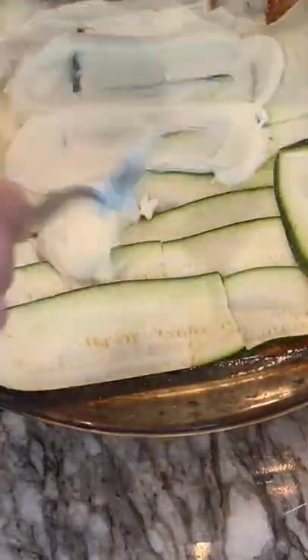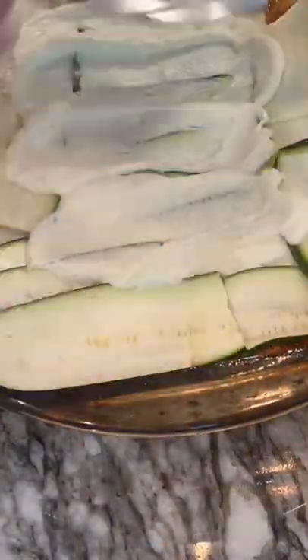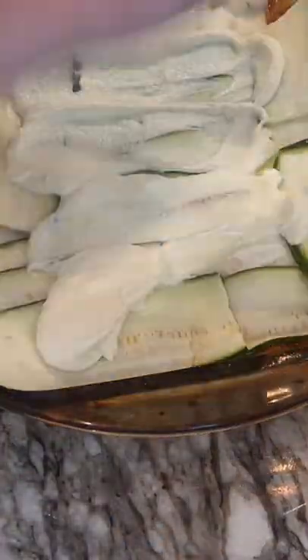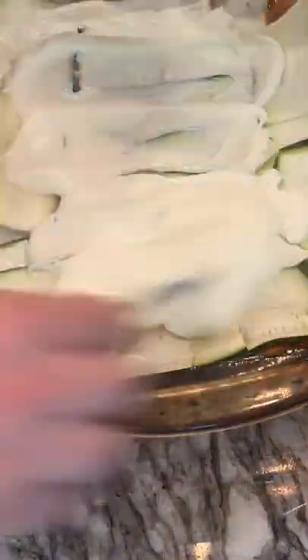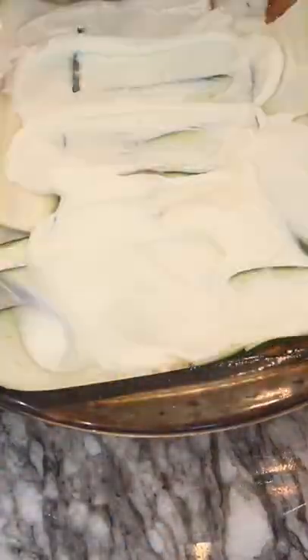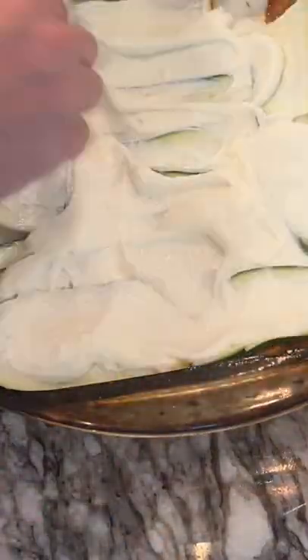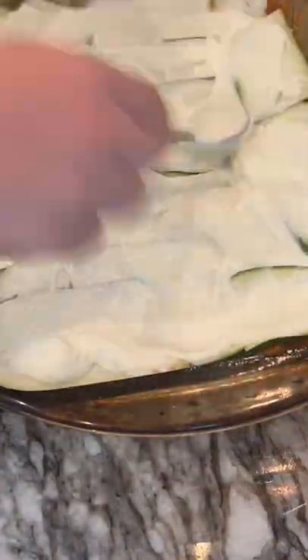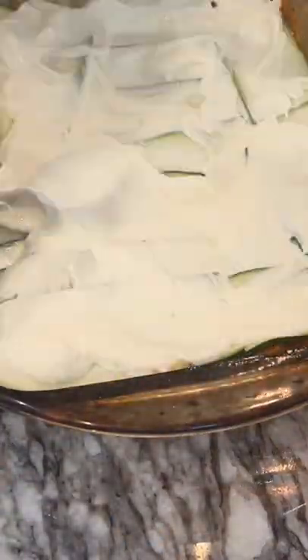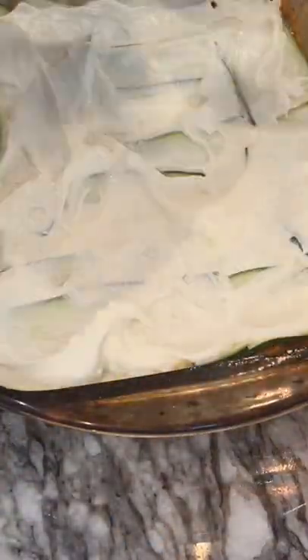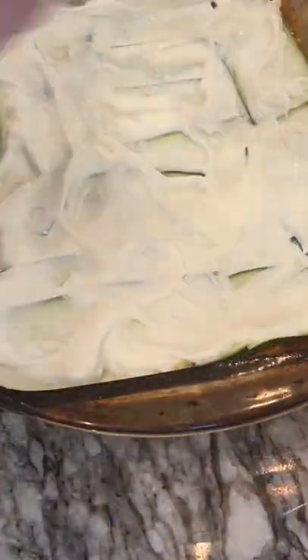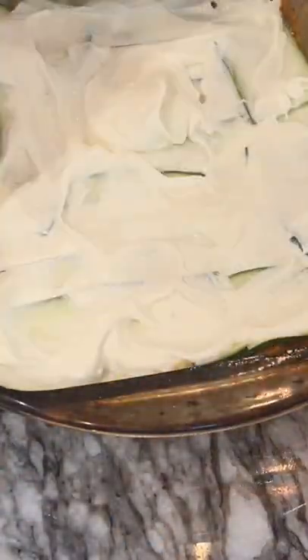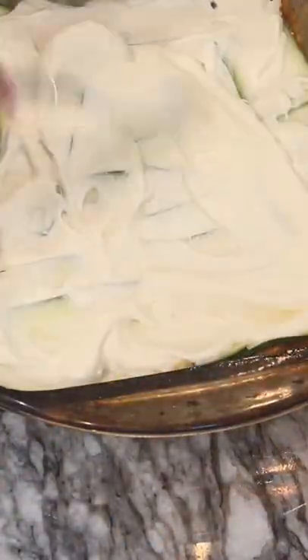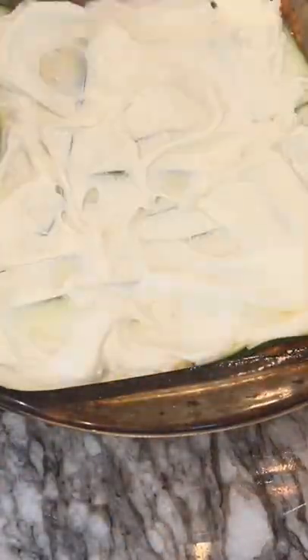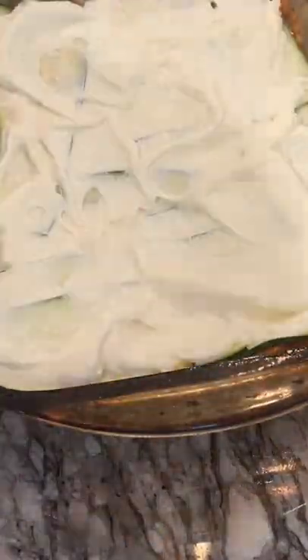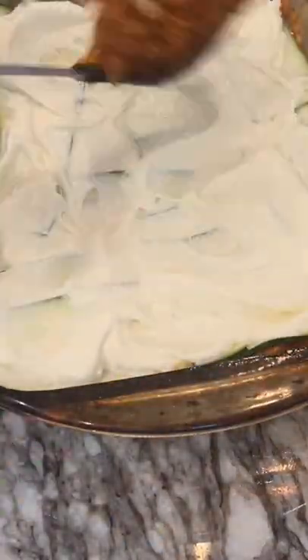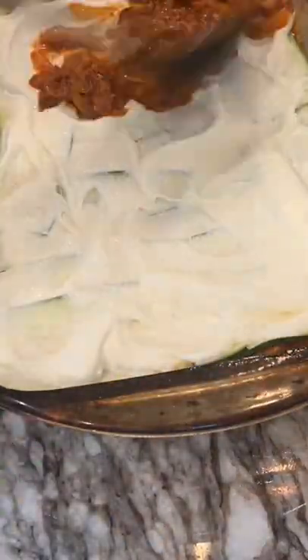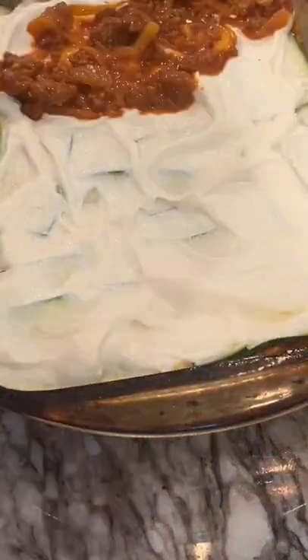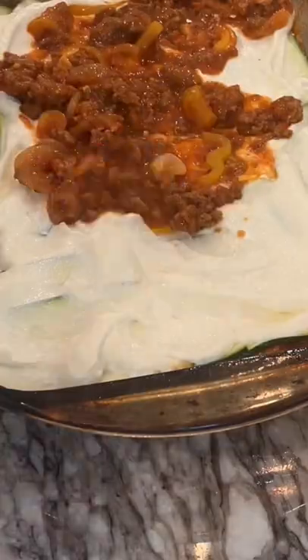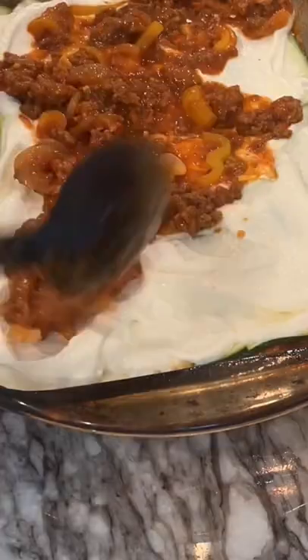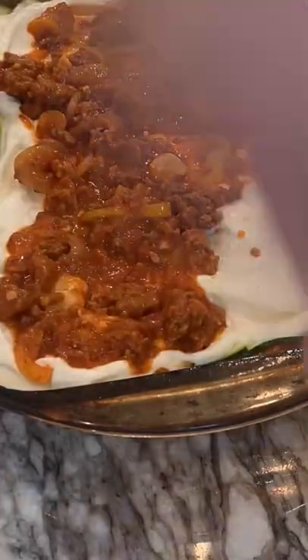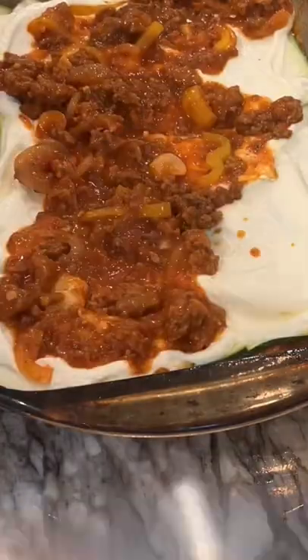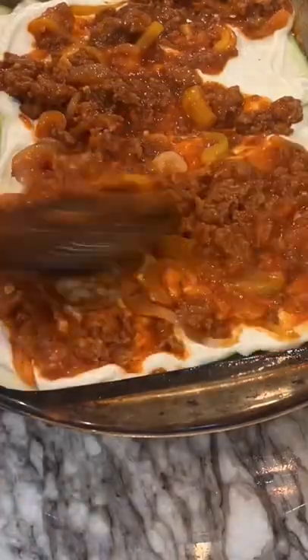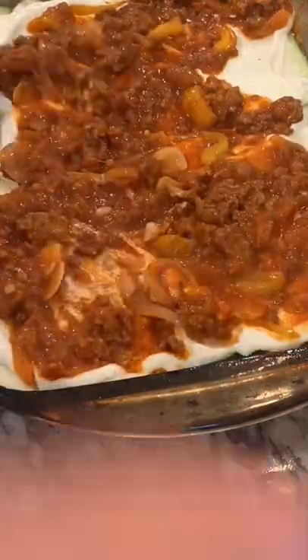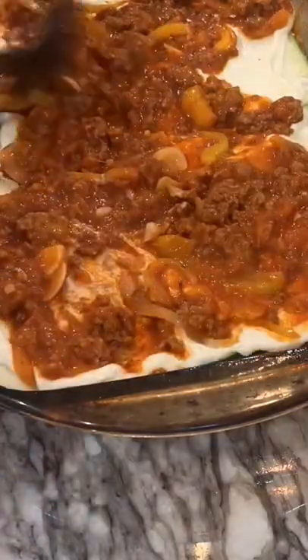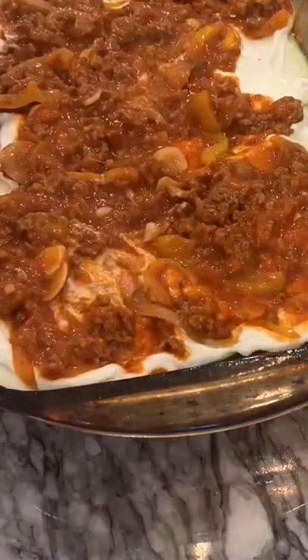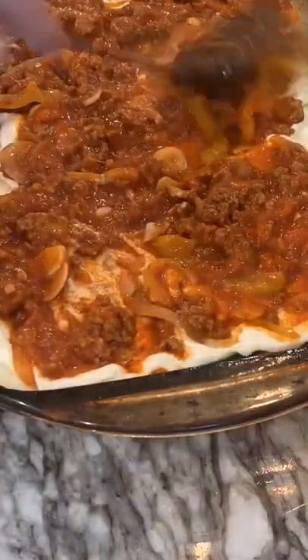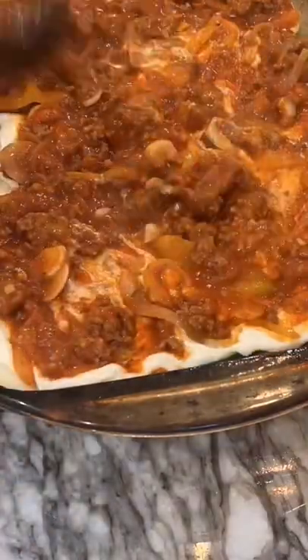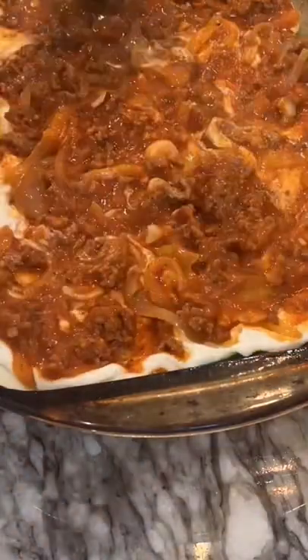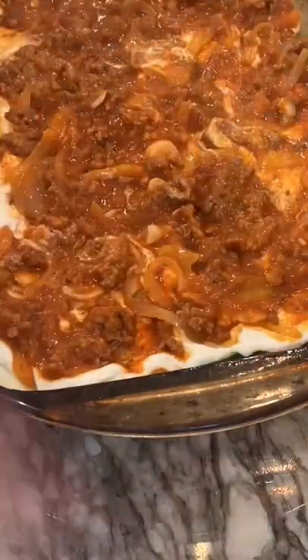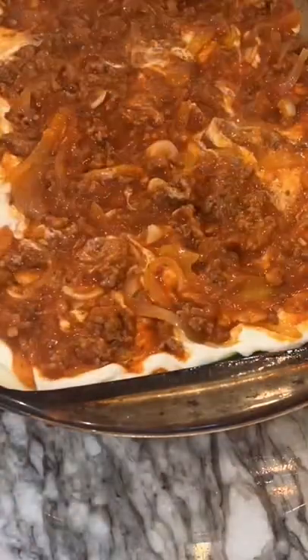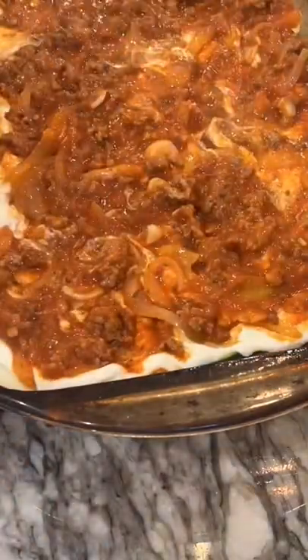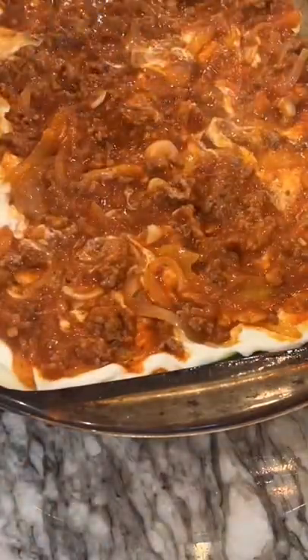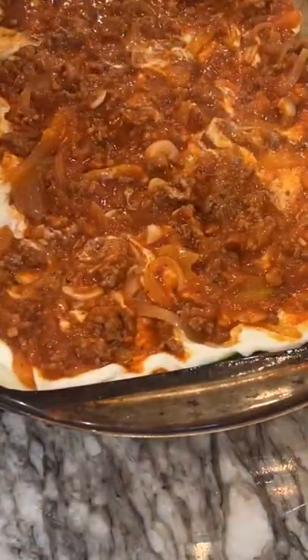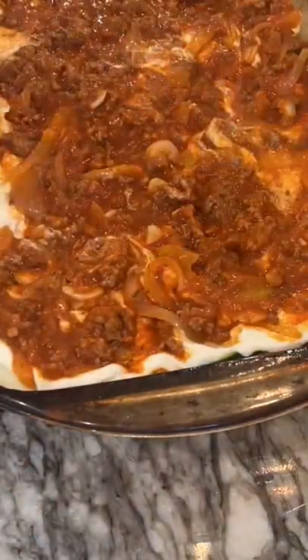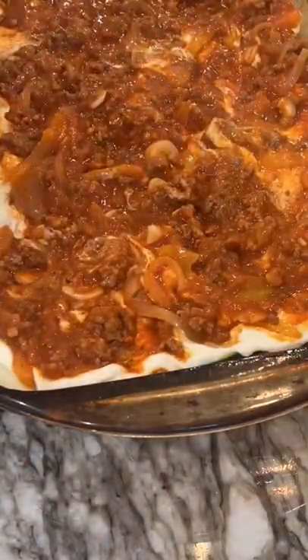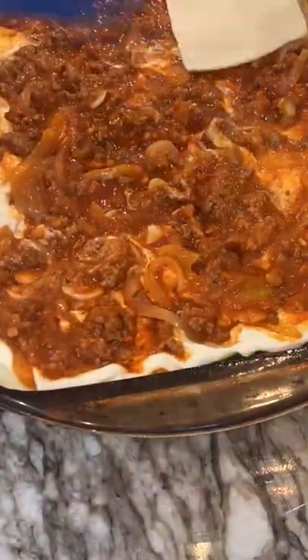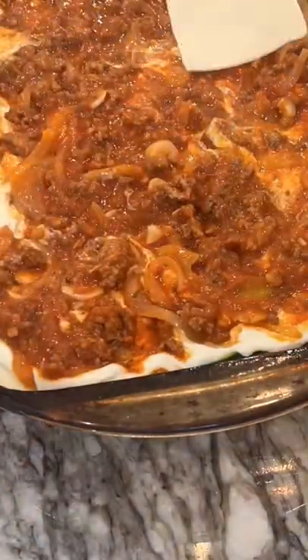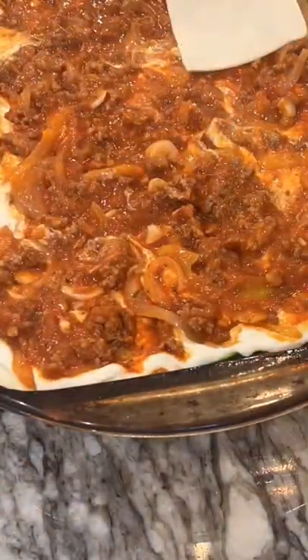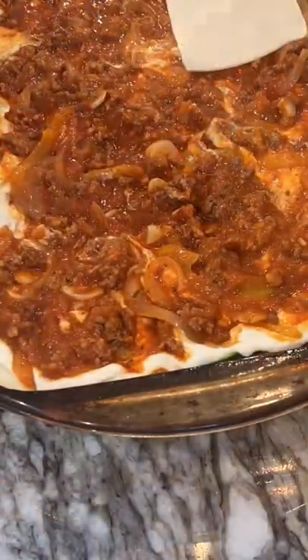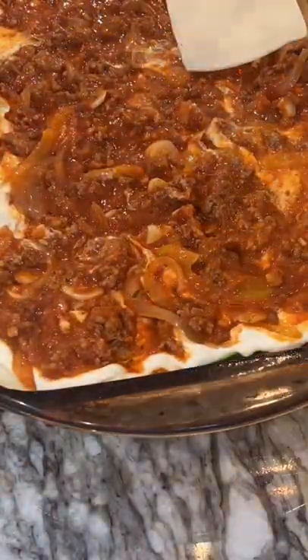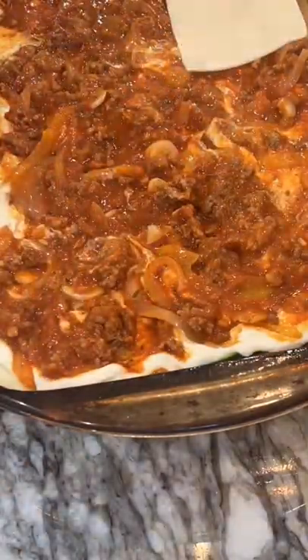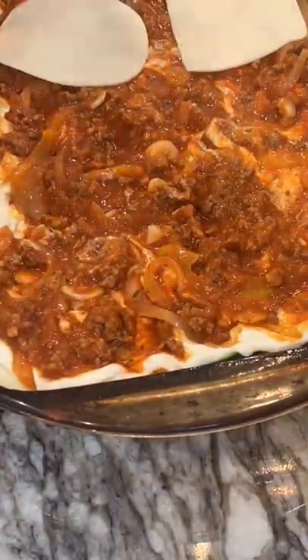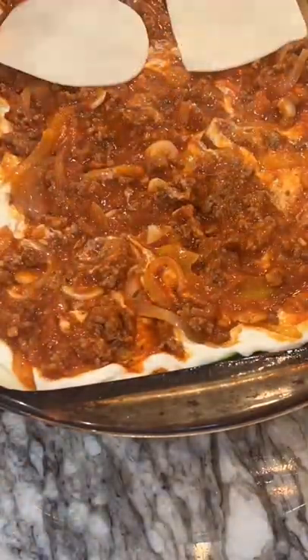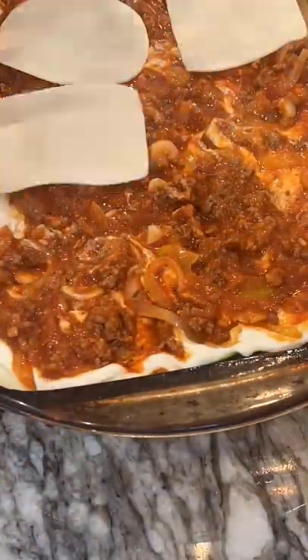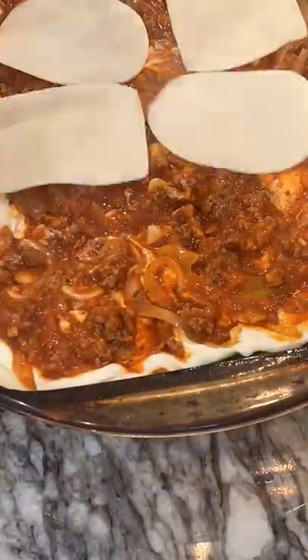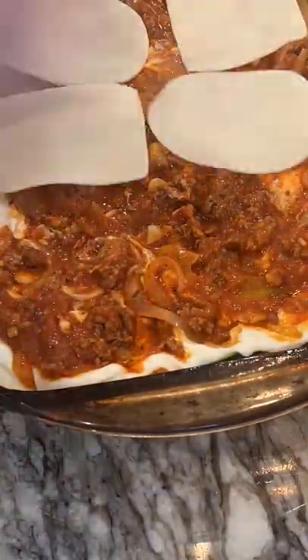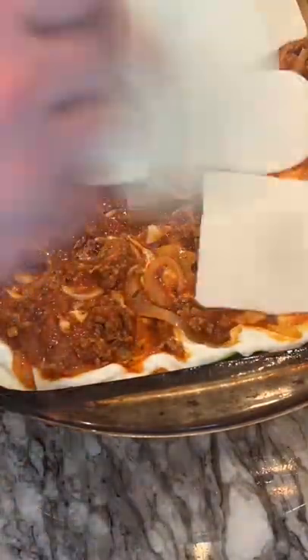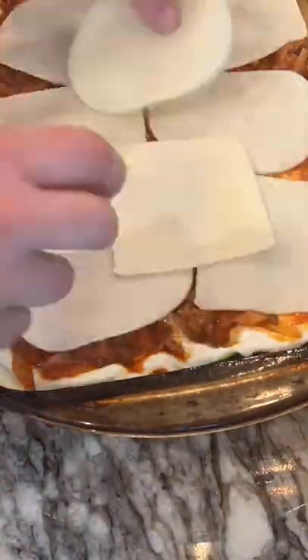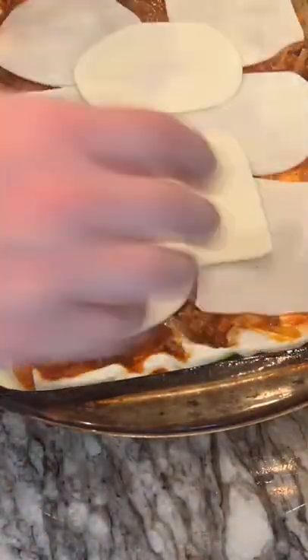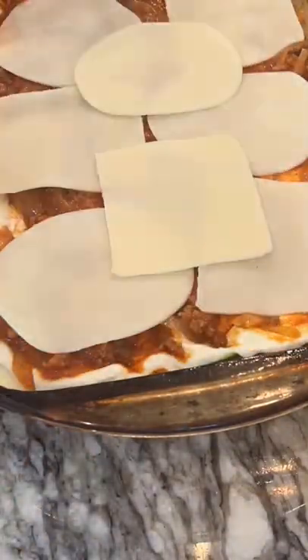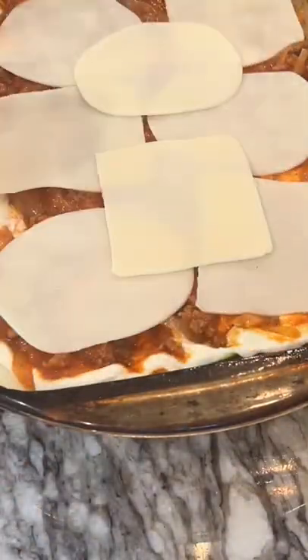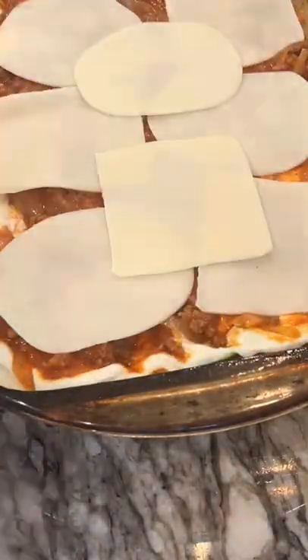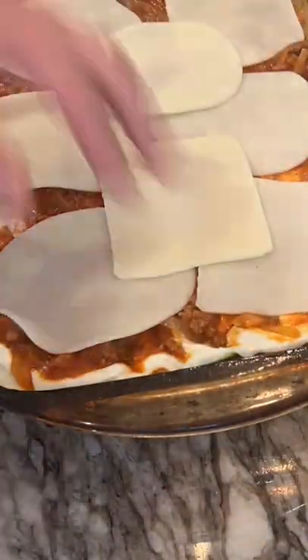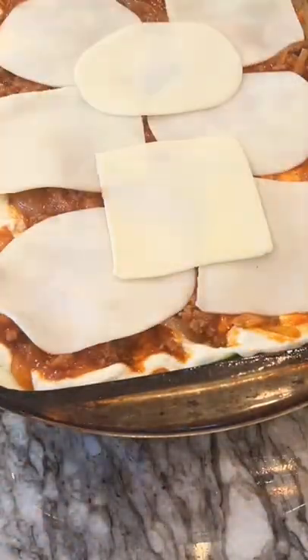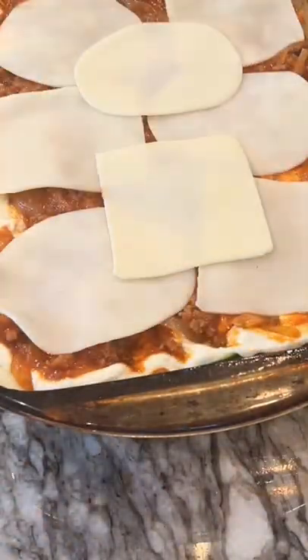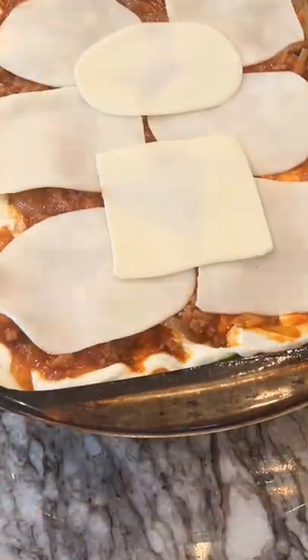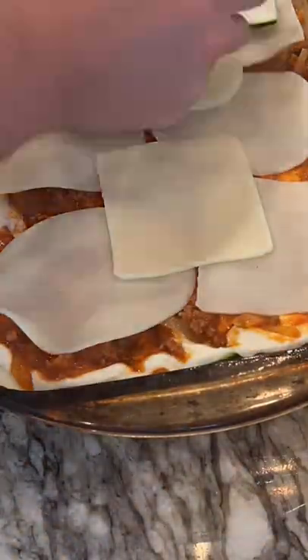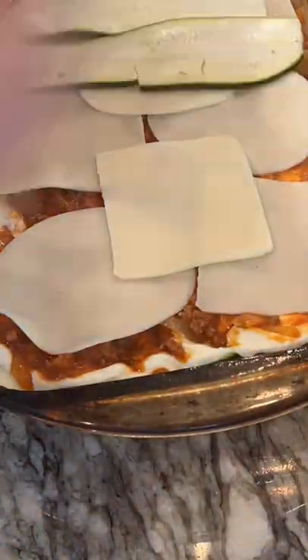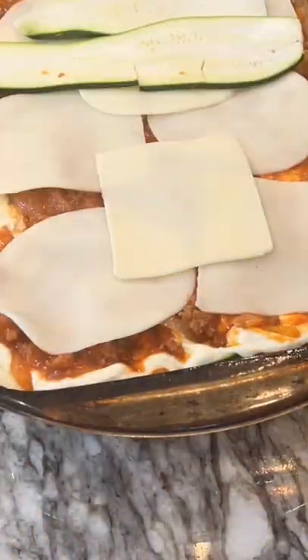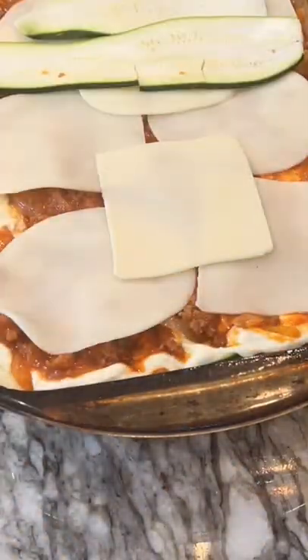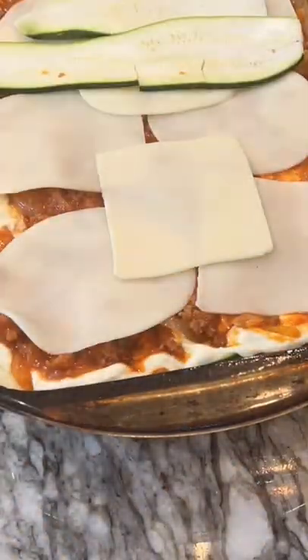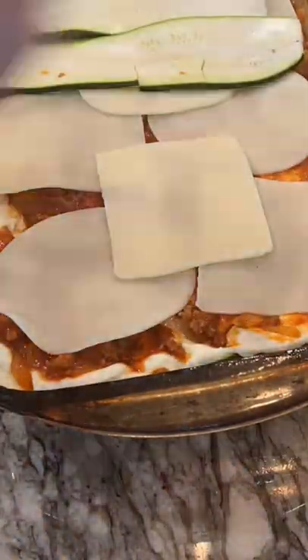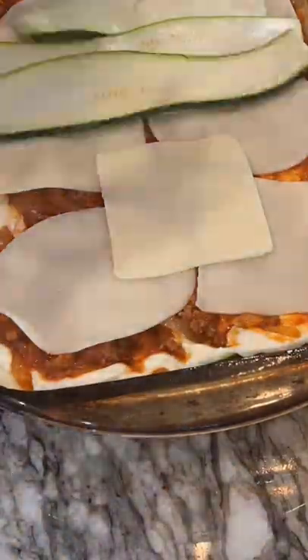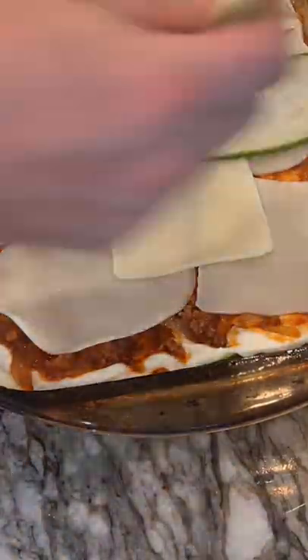Ricotta, meat sauce, cheese, another layer of zucchini.